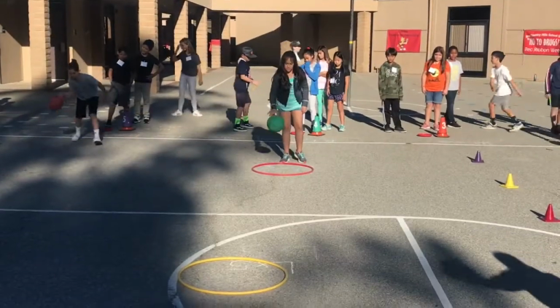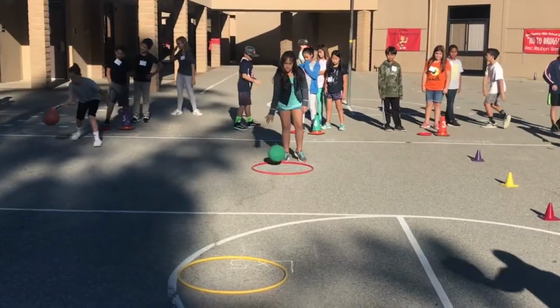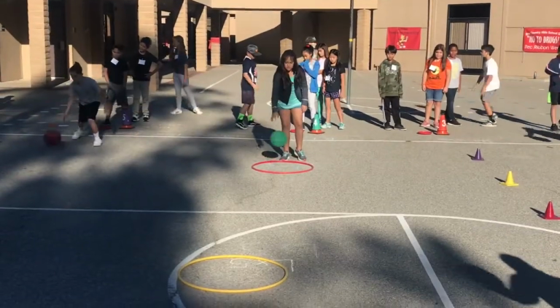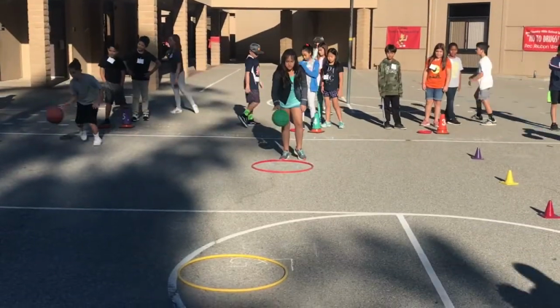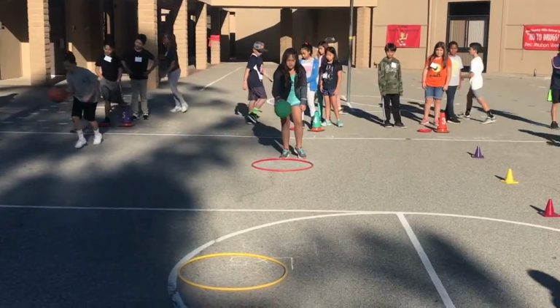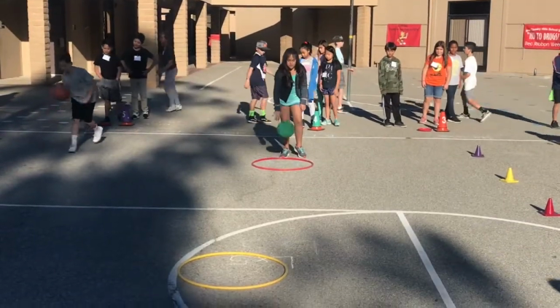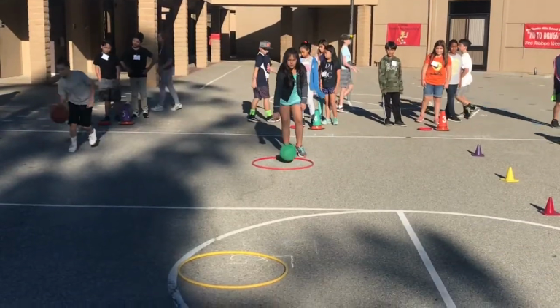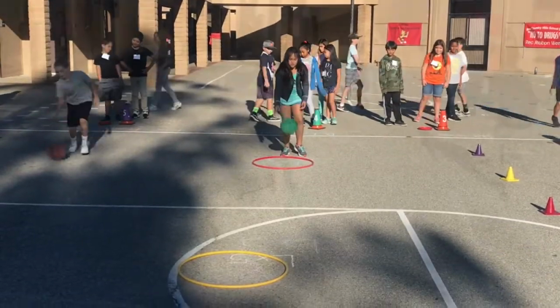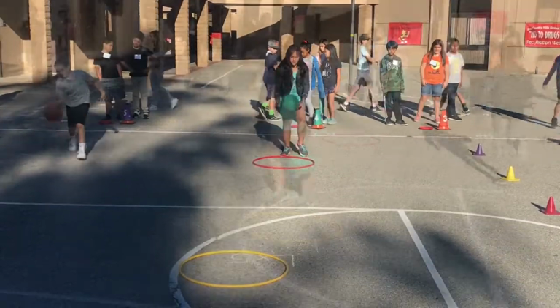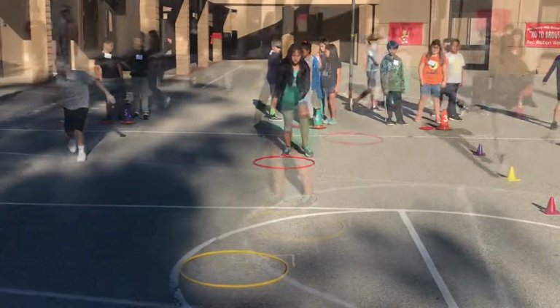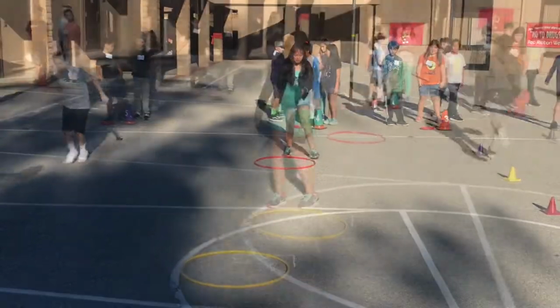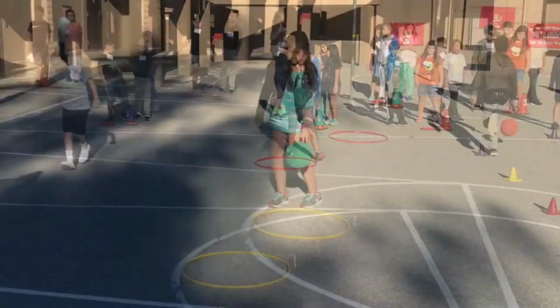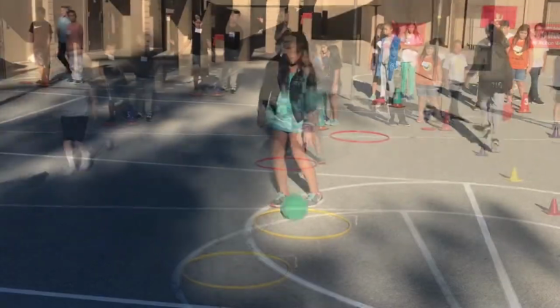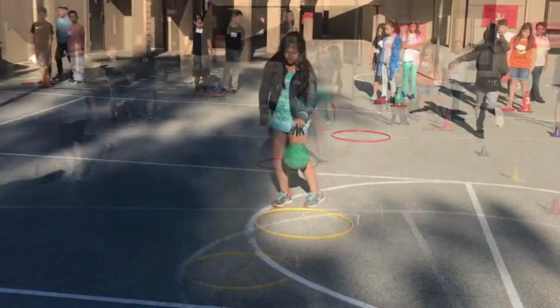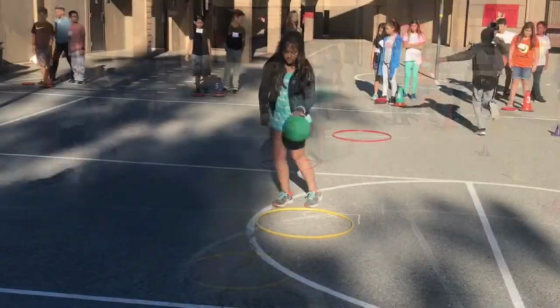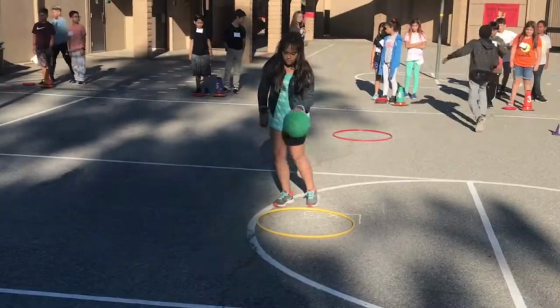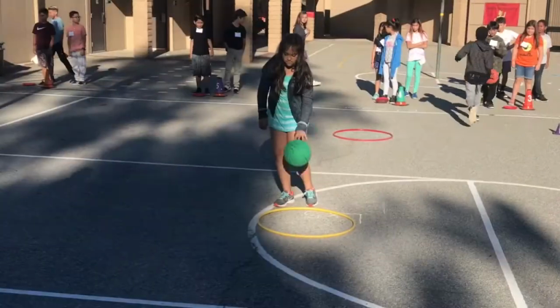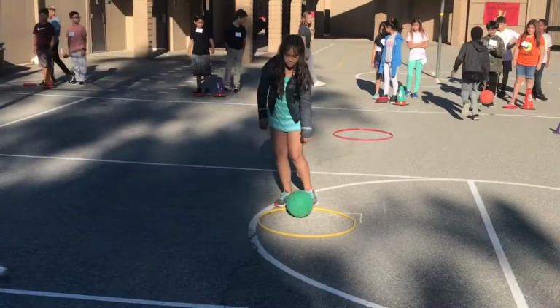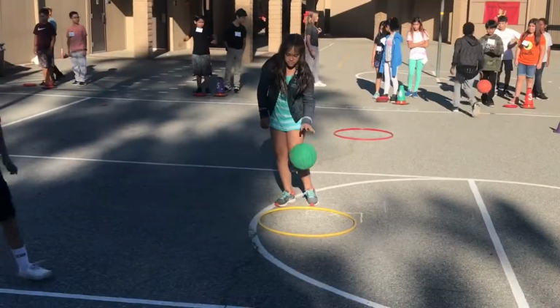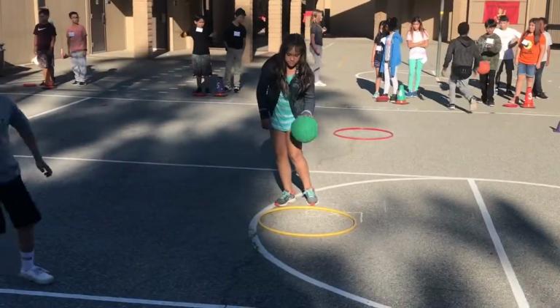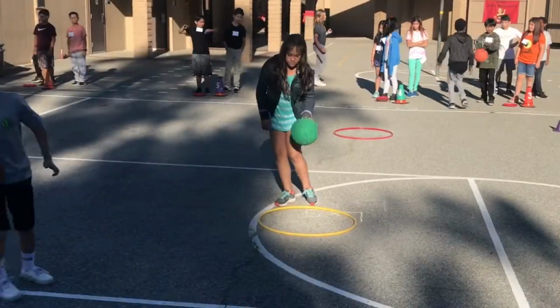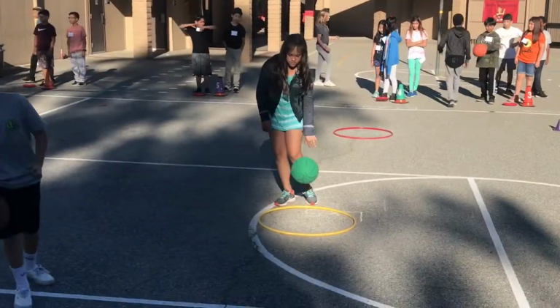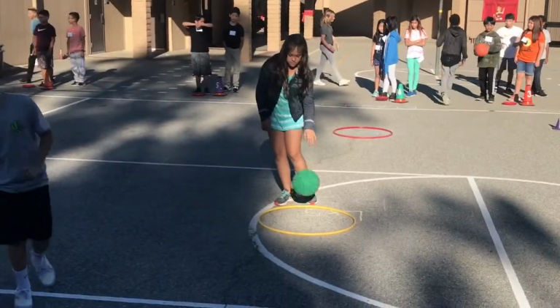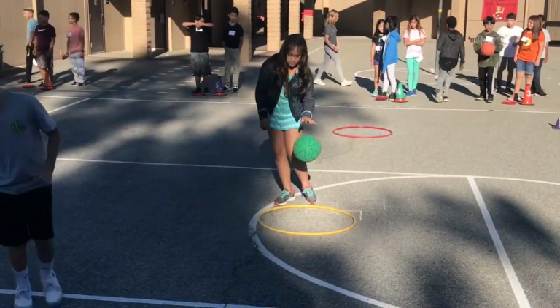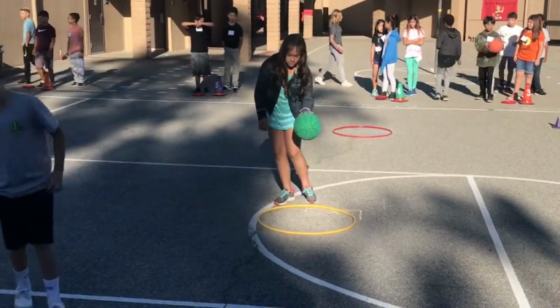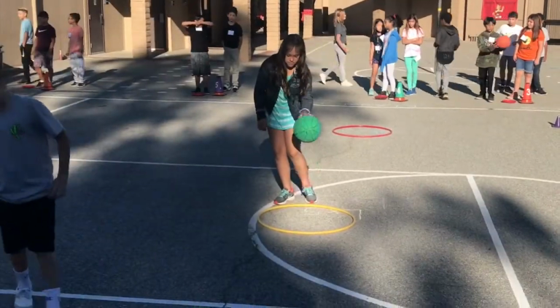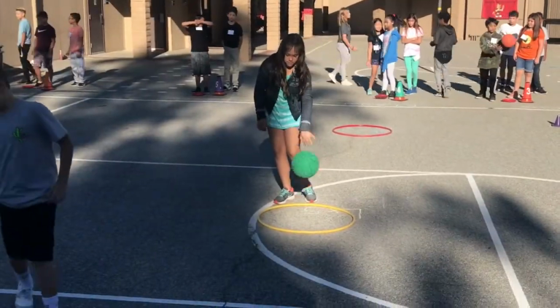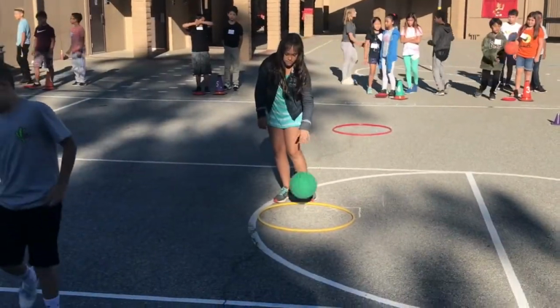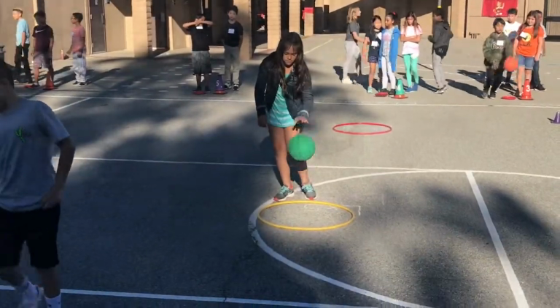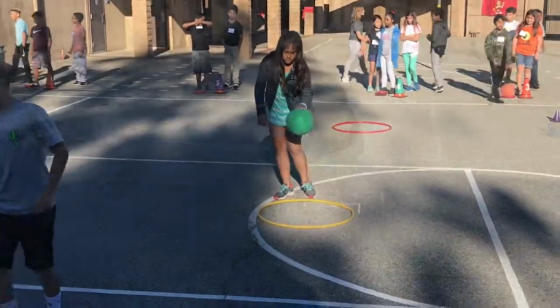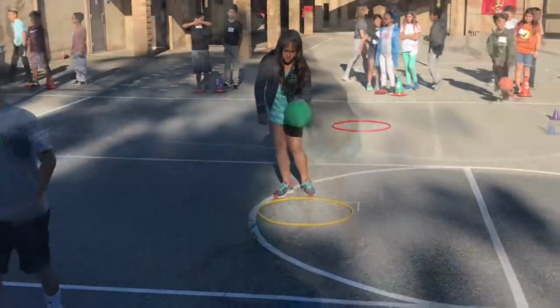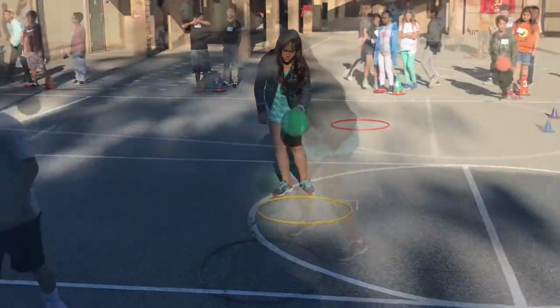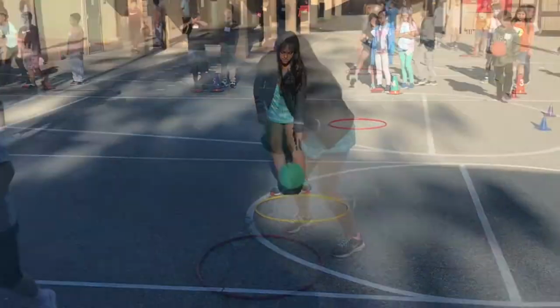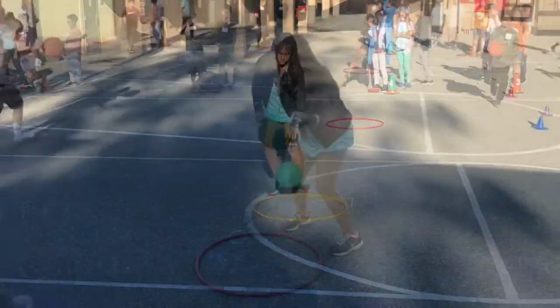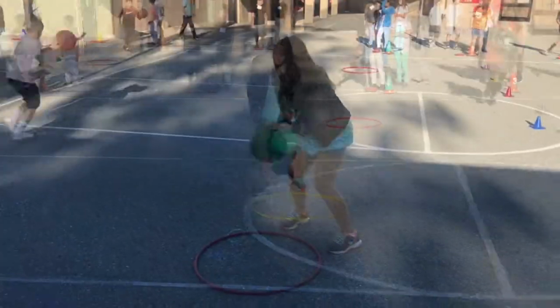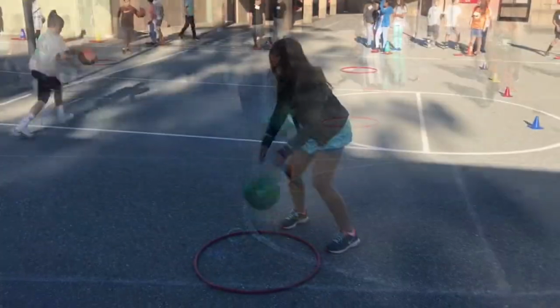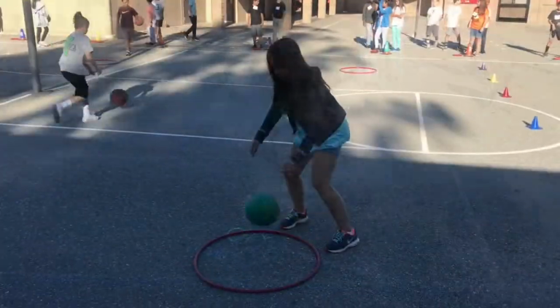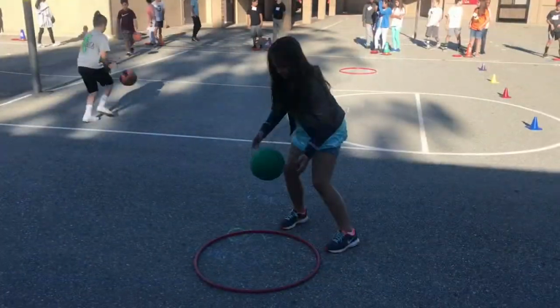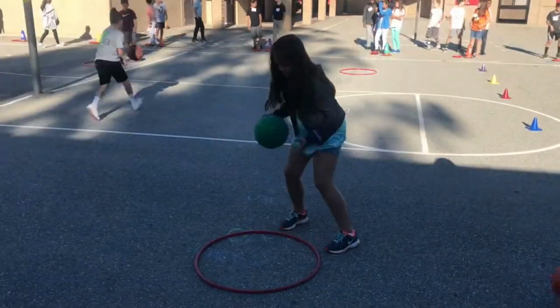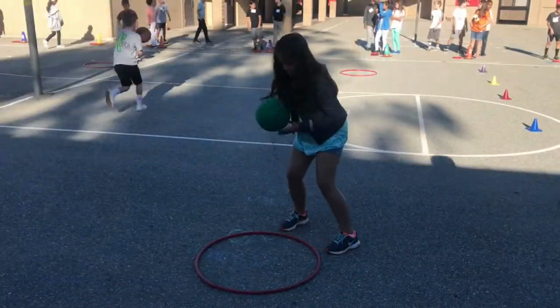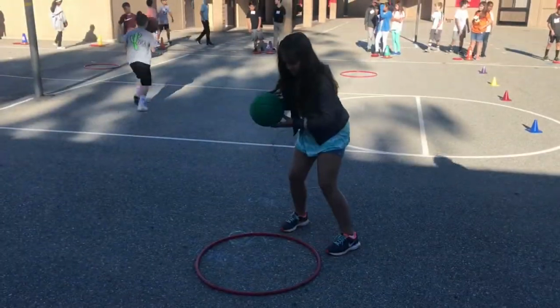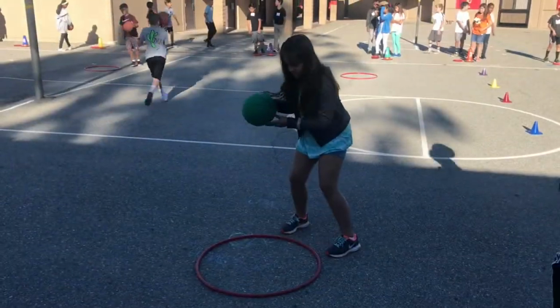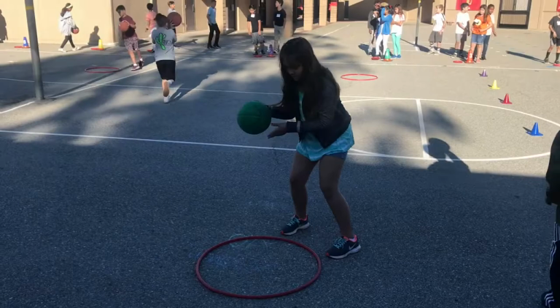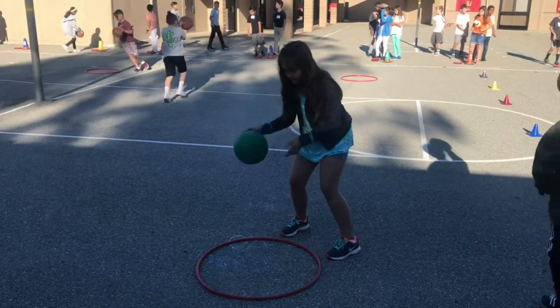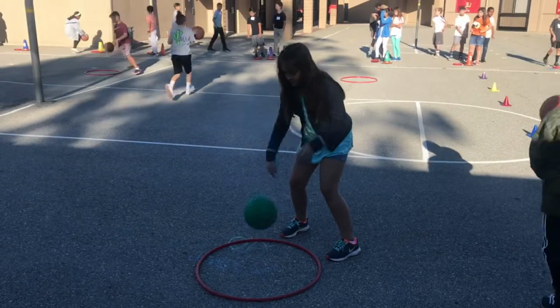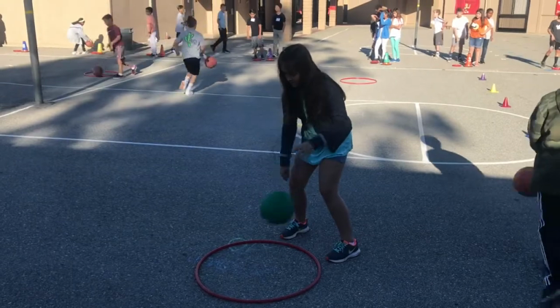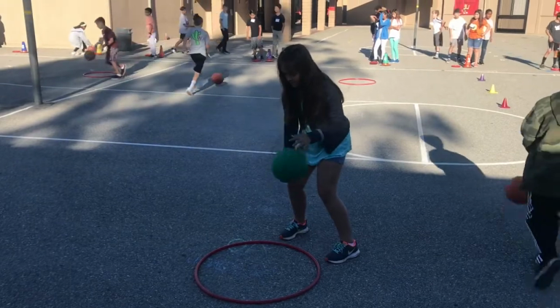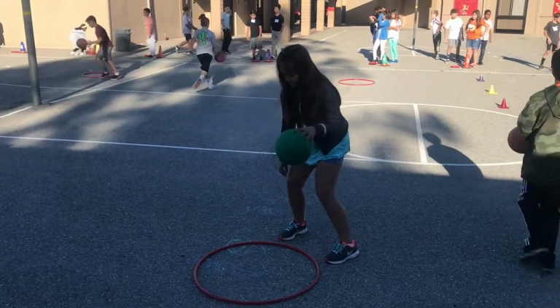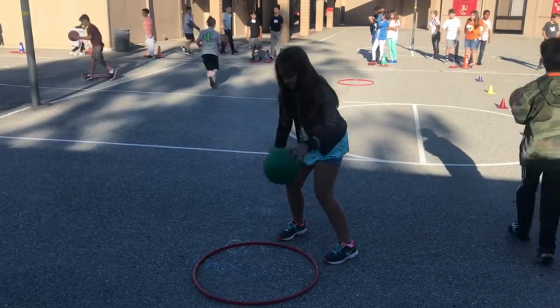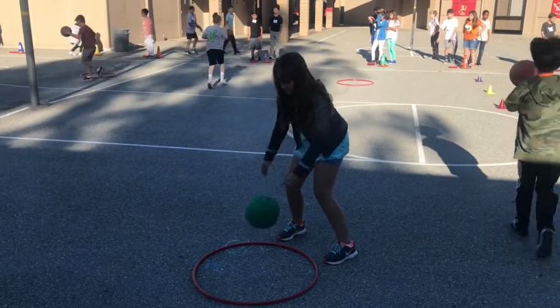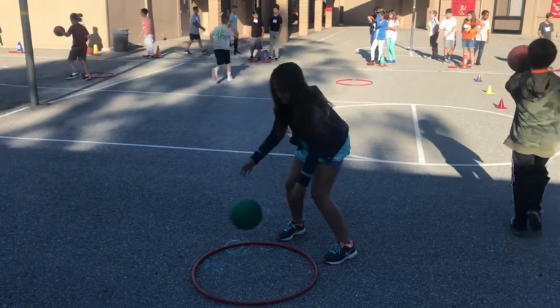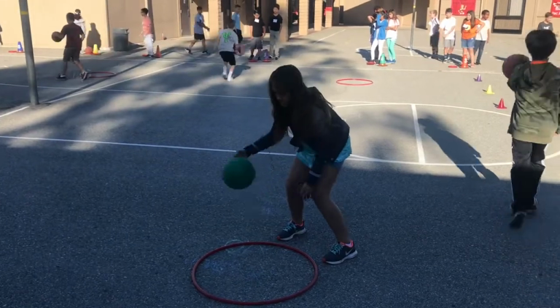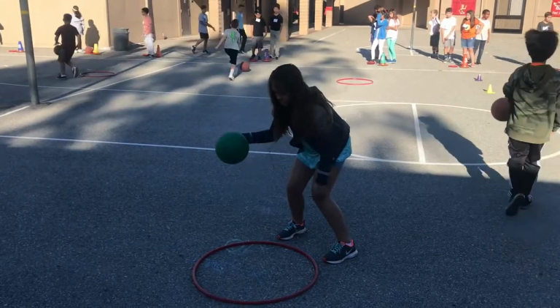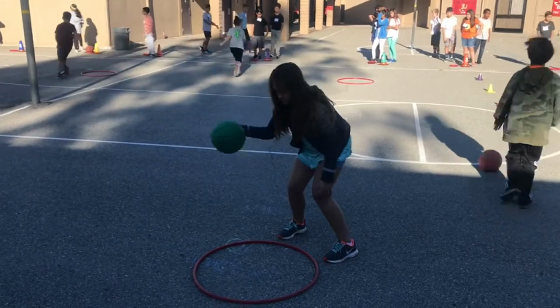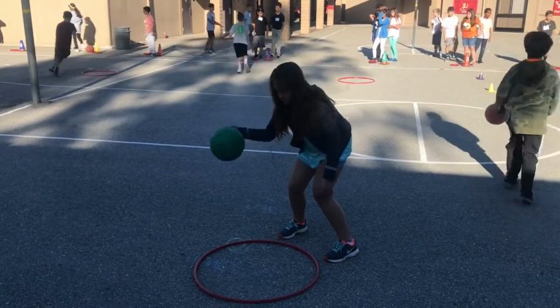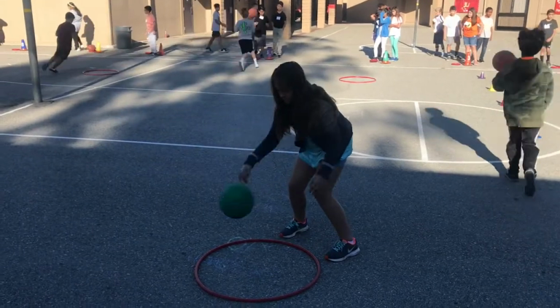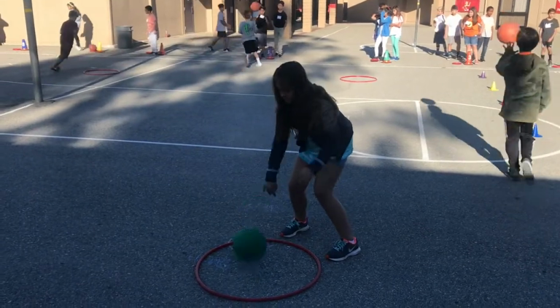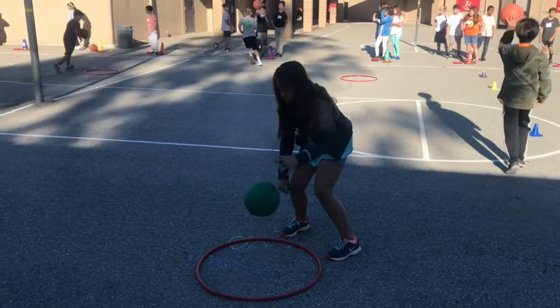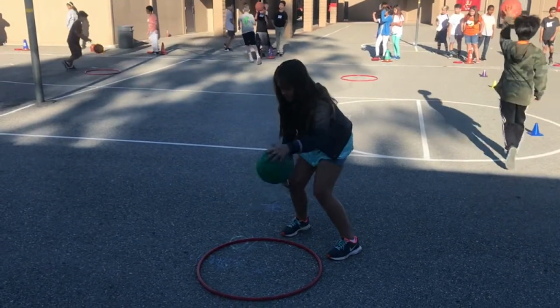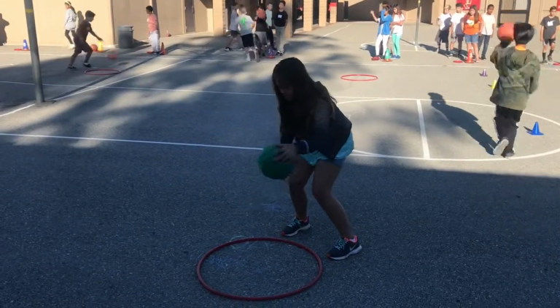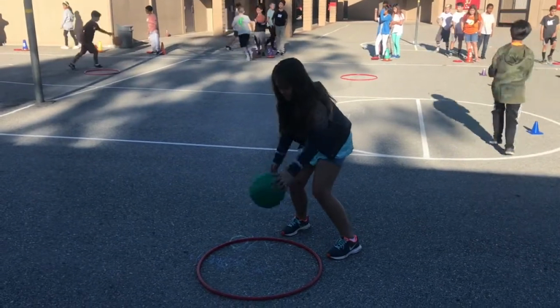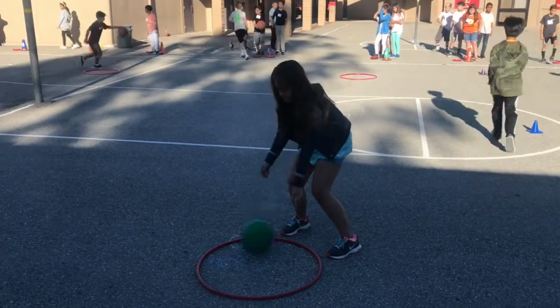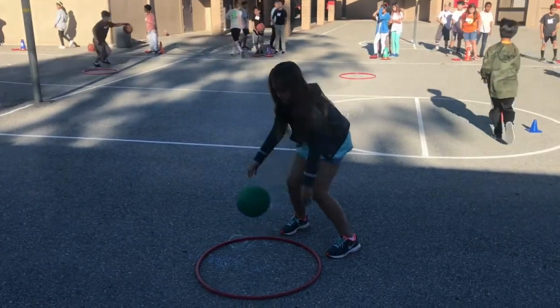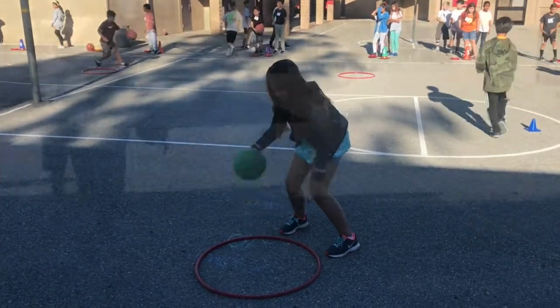Then students would stand in the hula hoop and dribble five times with the right hand, five times with the left hand, and then five crossovers.